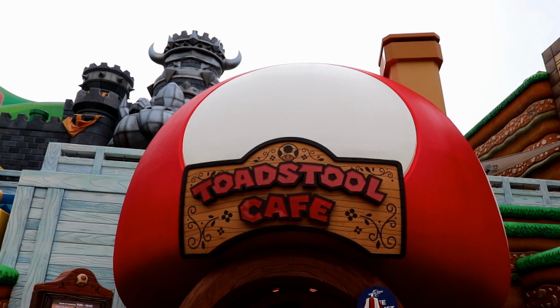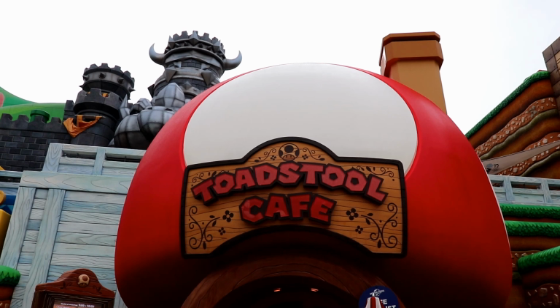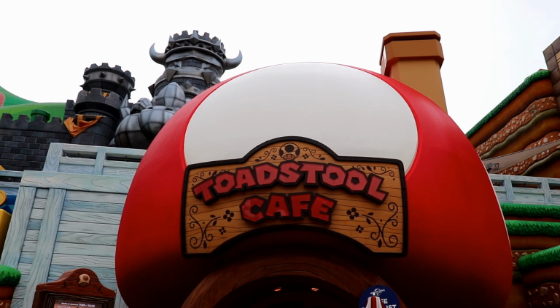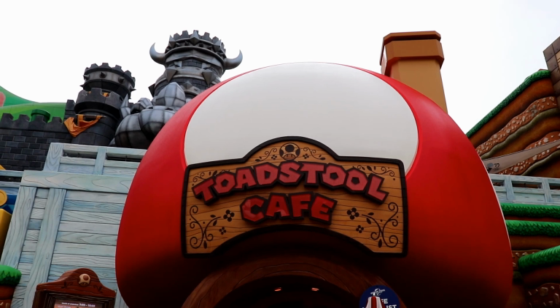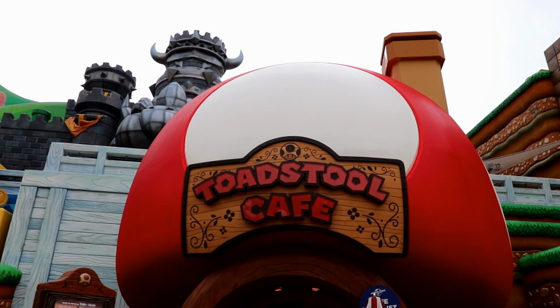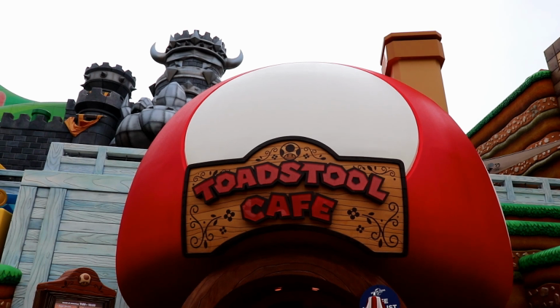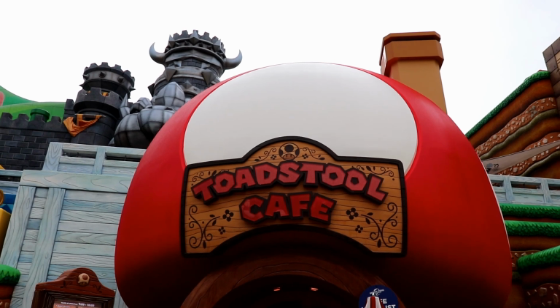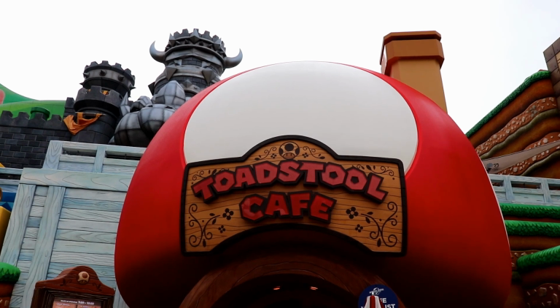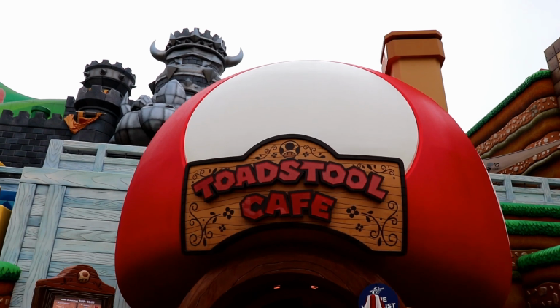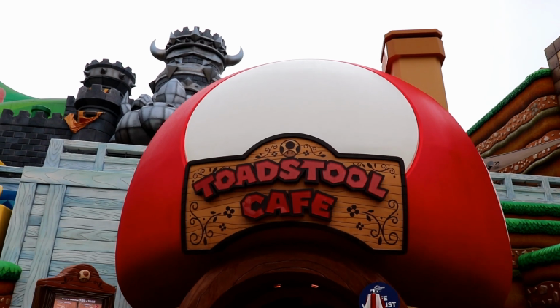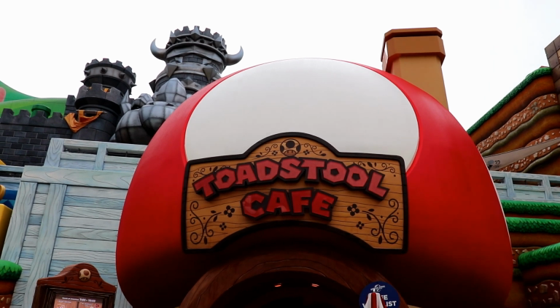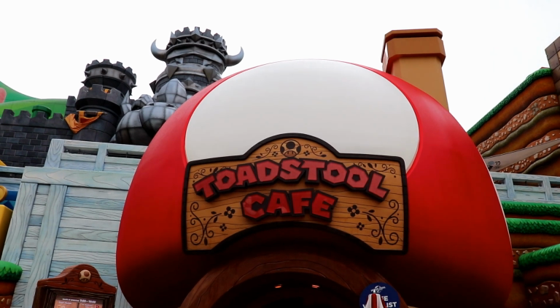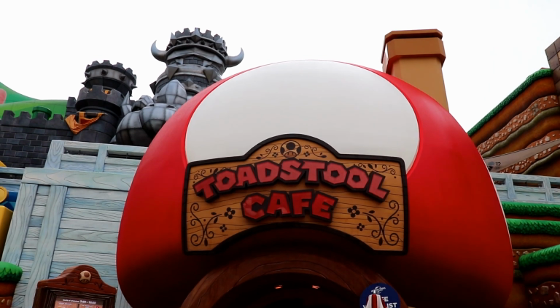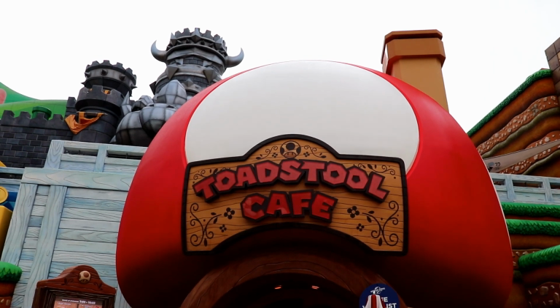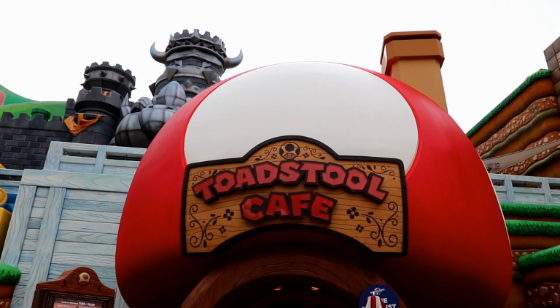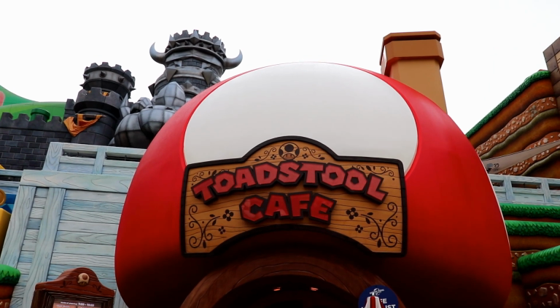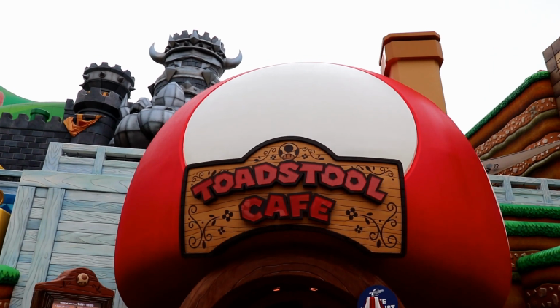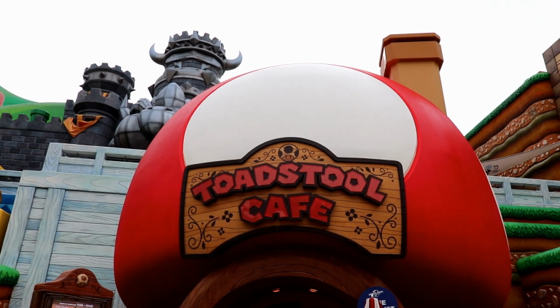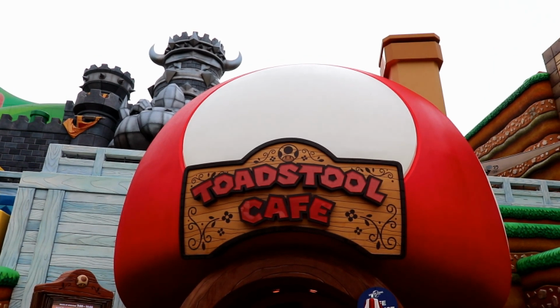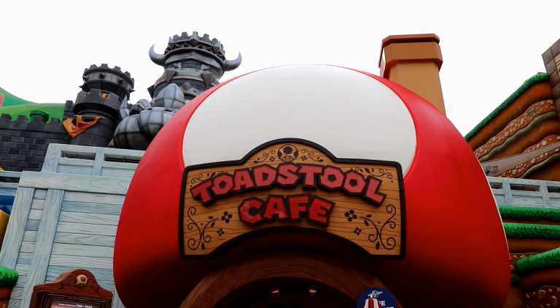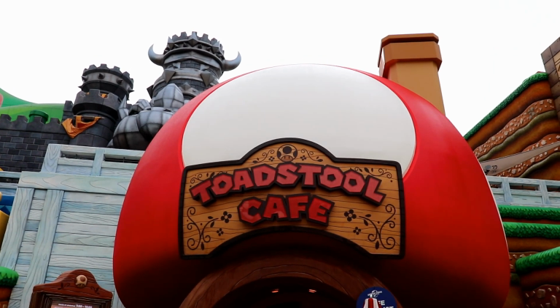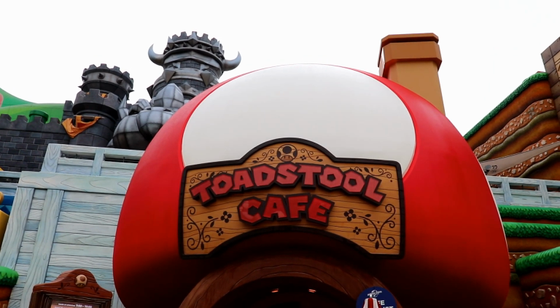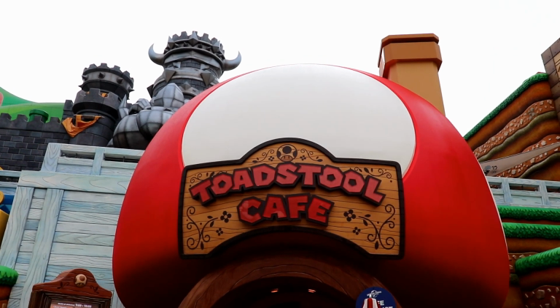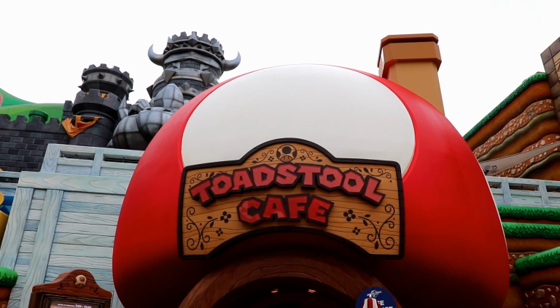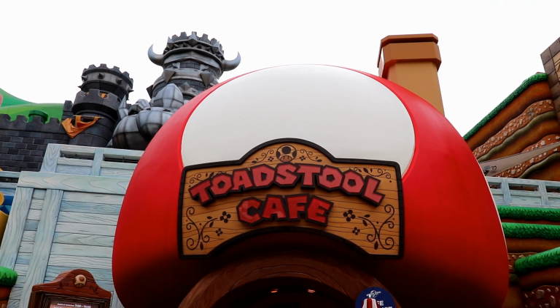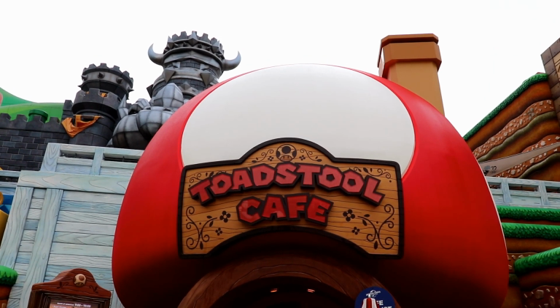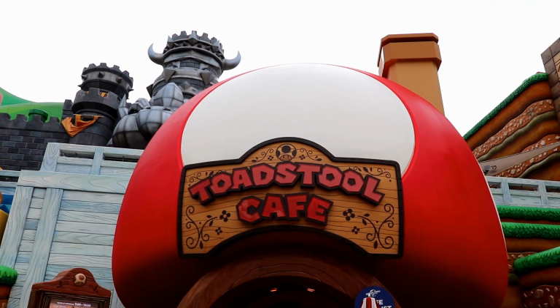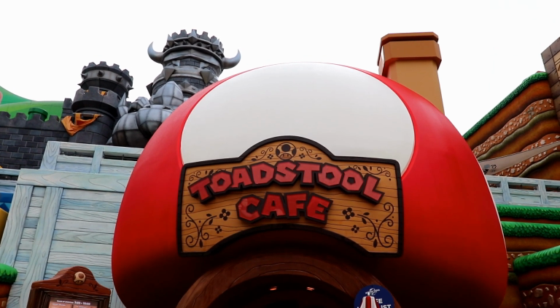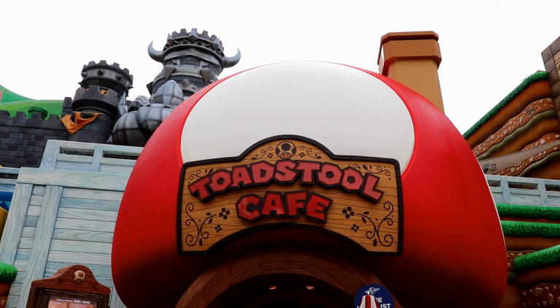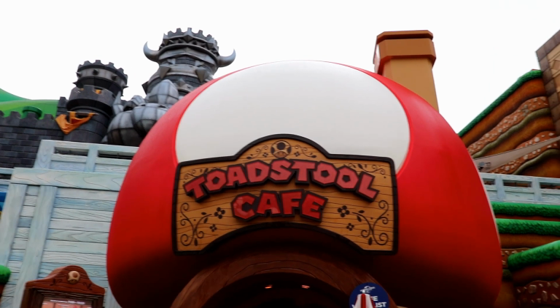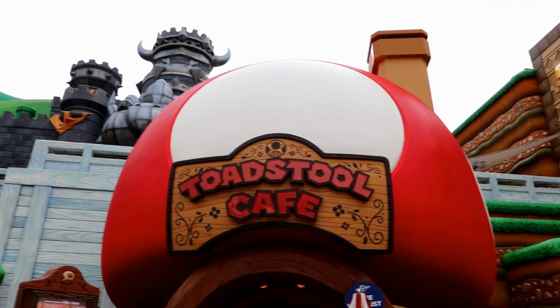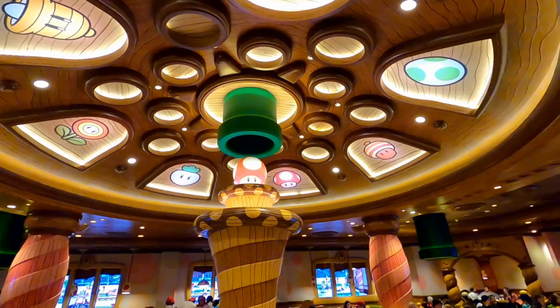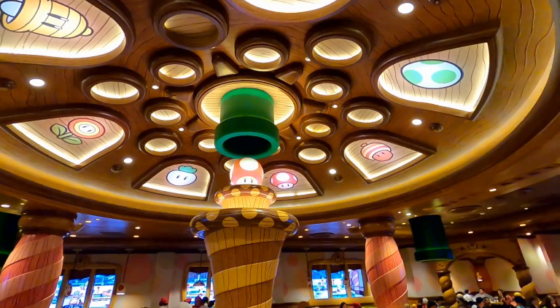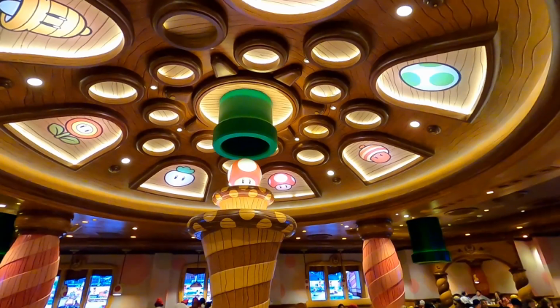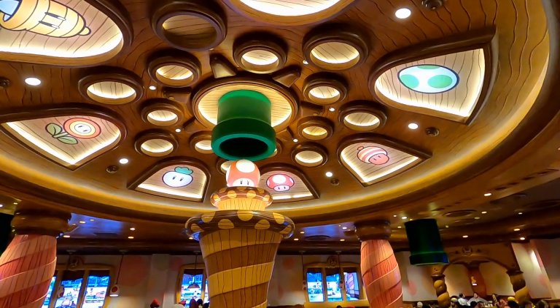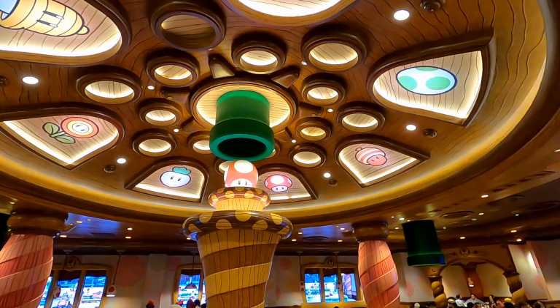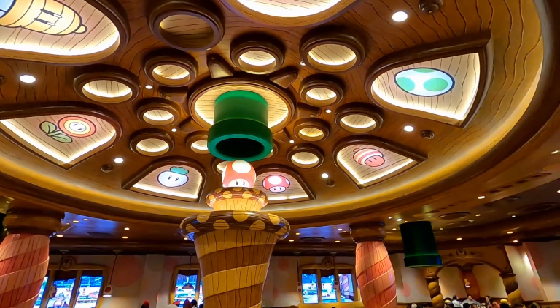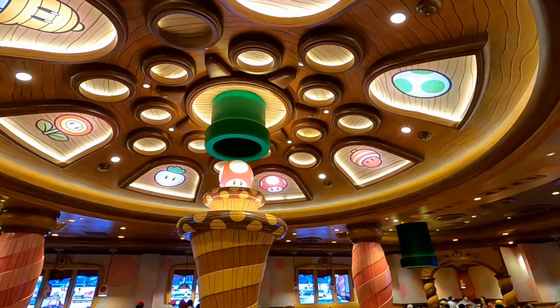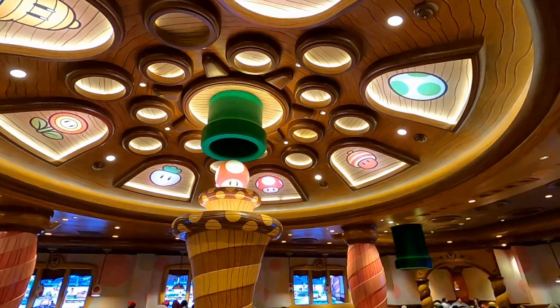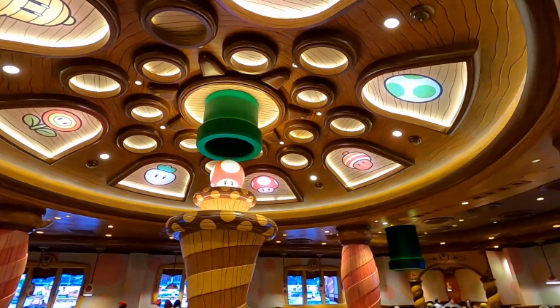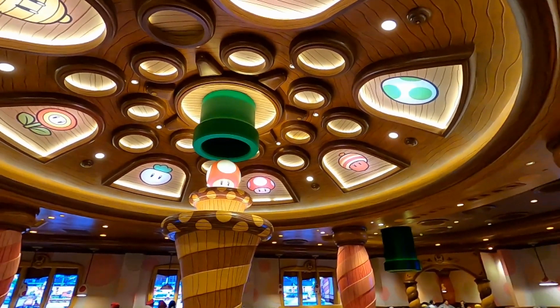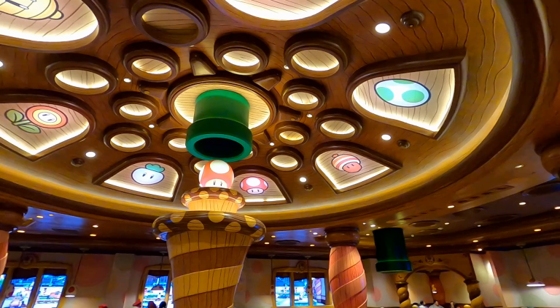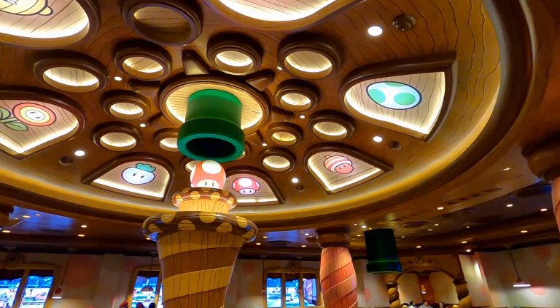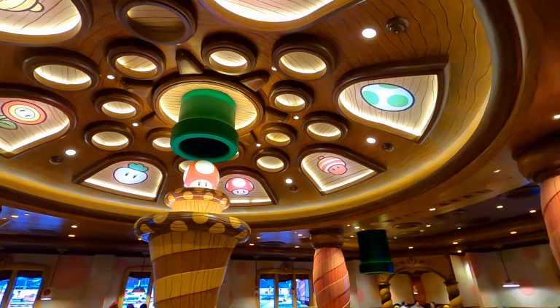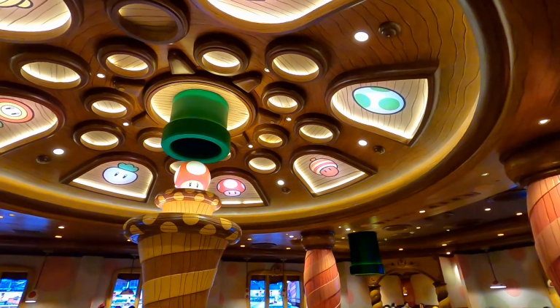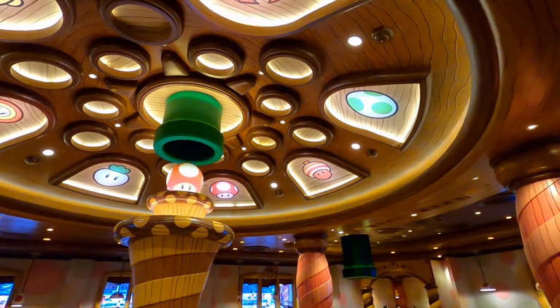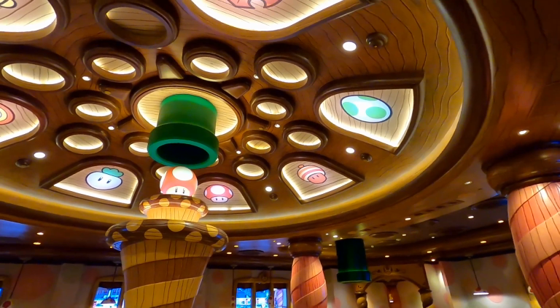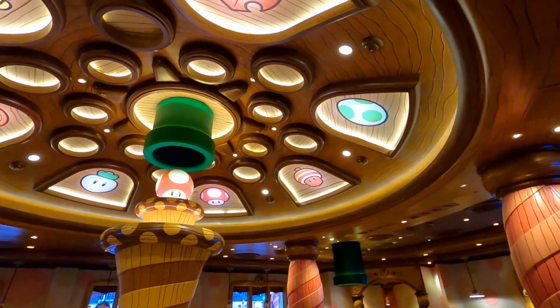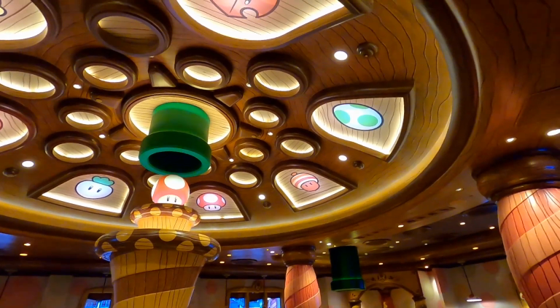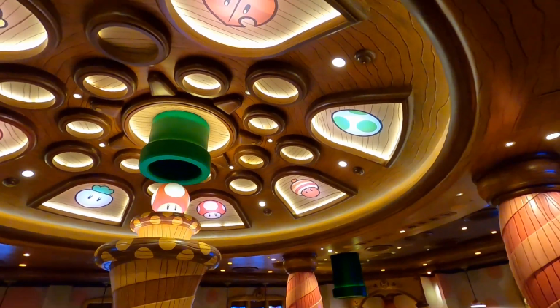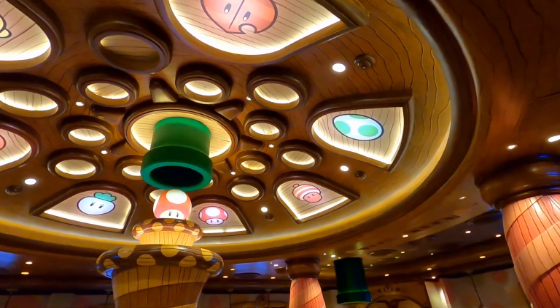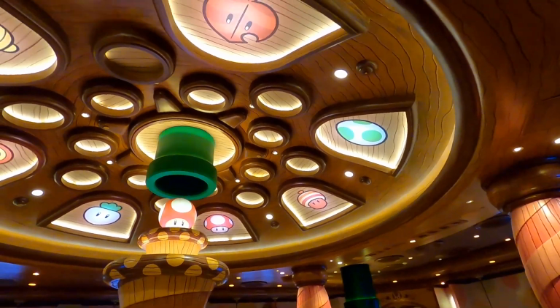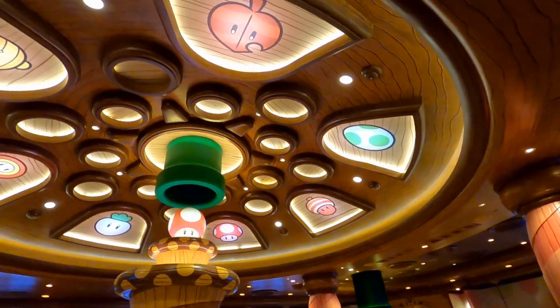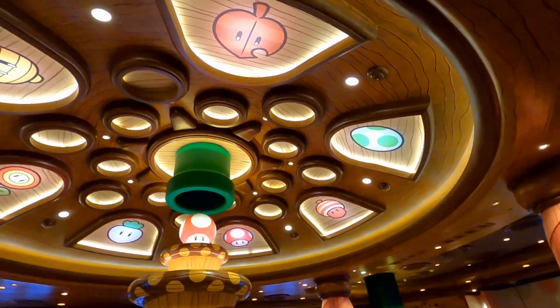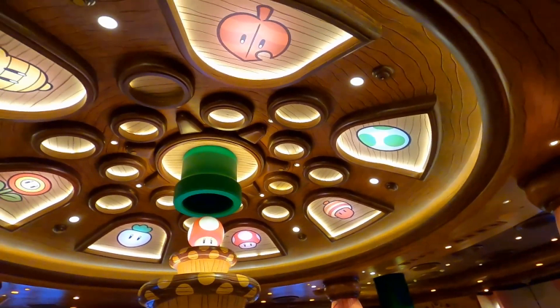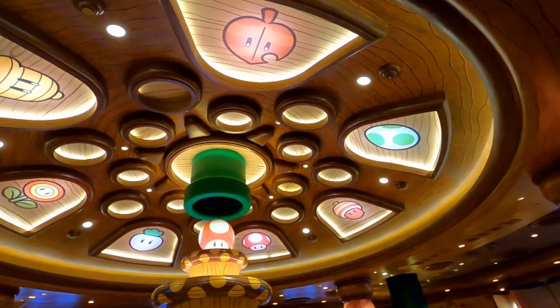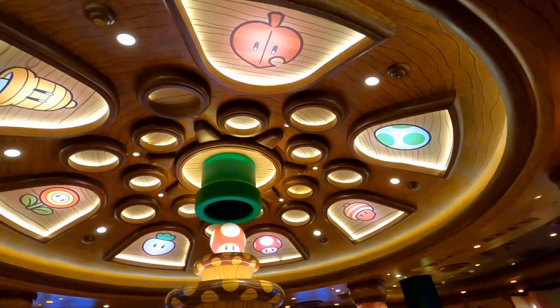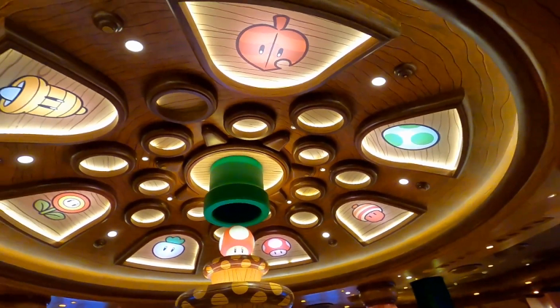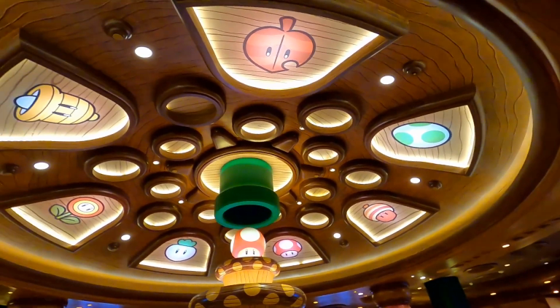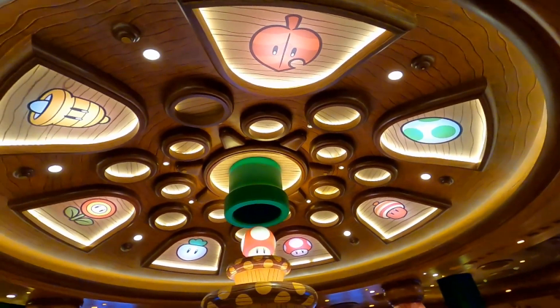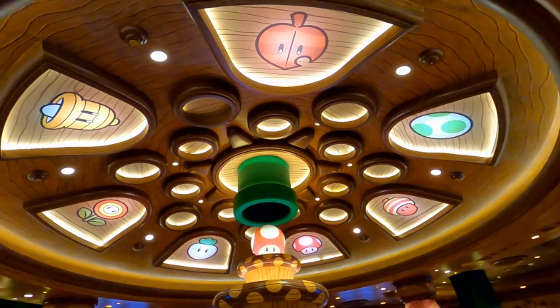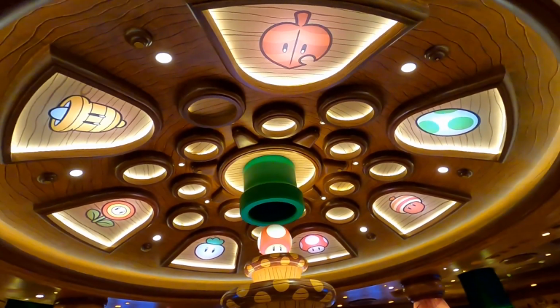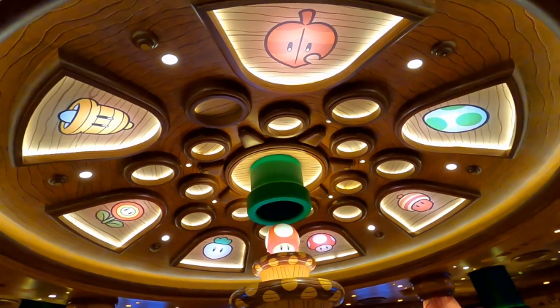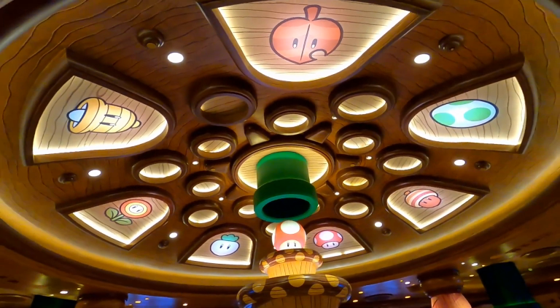We ate at Toadstool Cafe, the newest restaurant at Universal Studios Hollywood. I'll discuss what the highlights were and what my favorite items were.